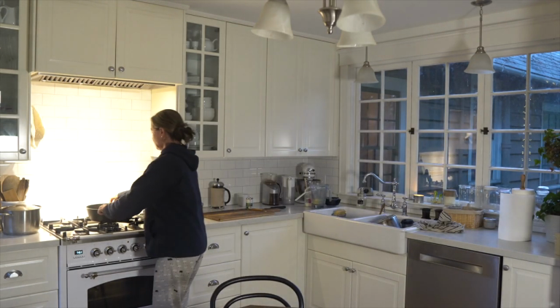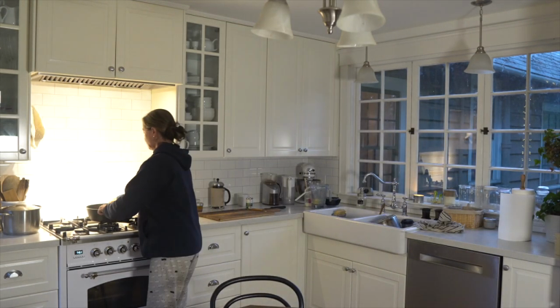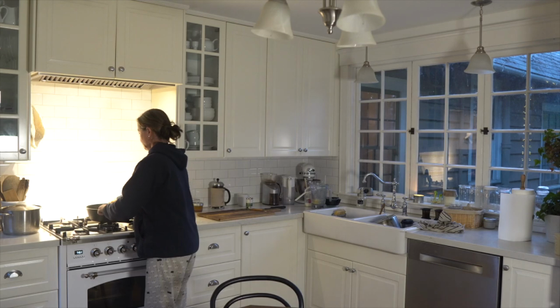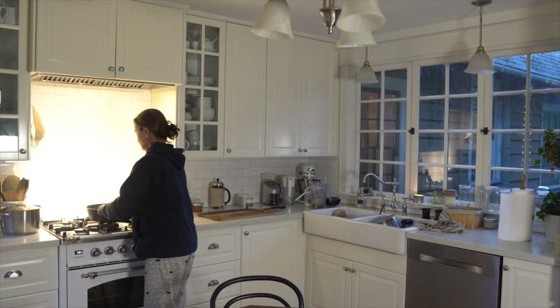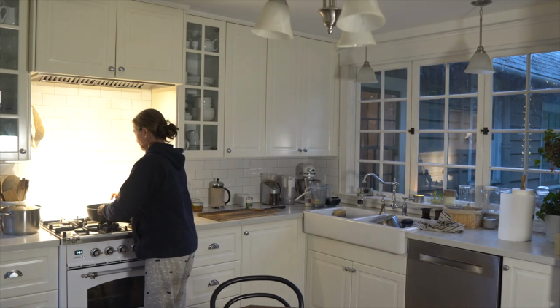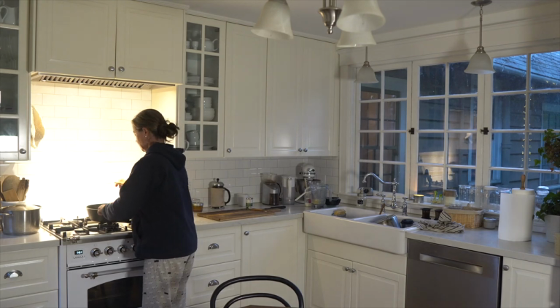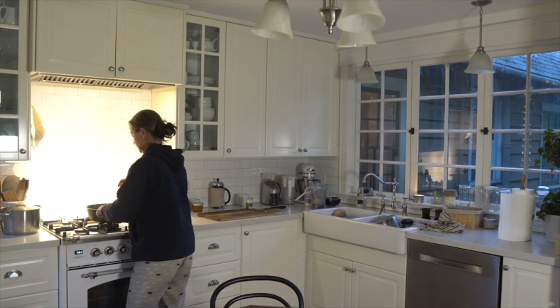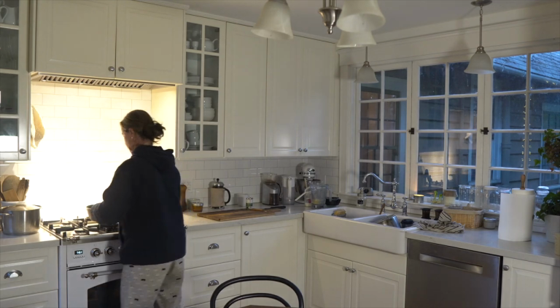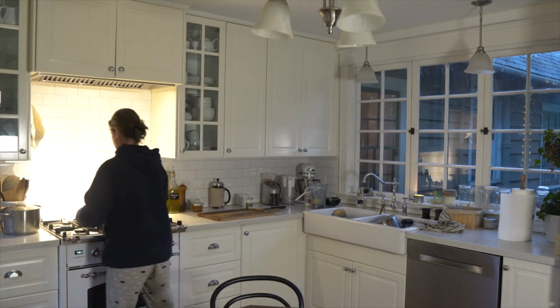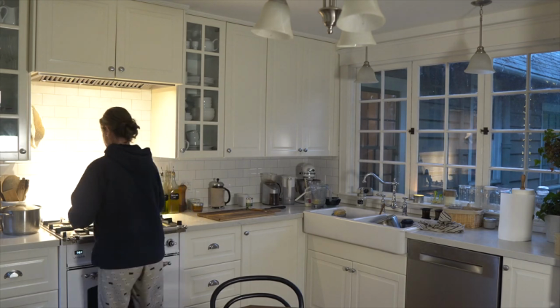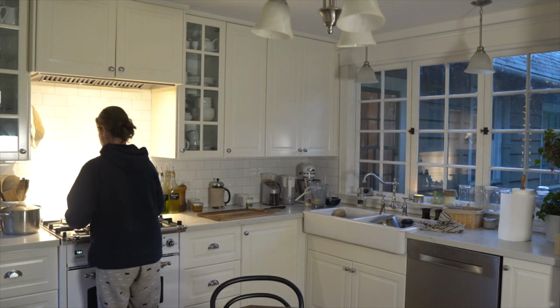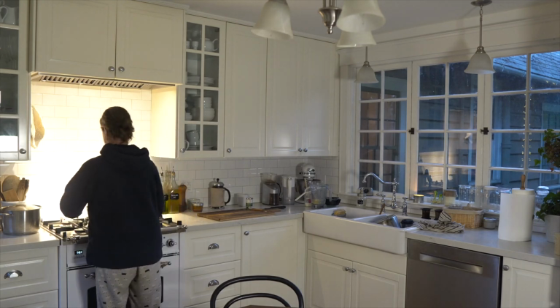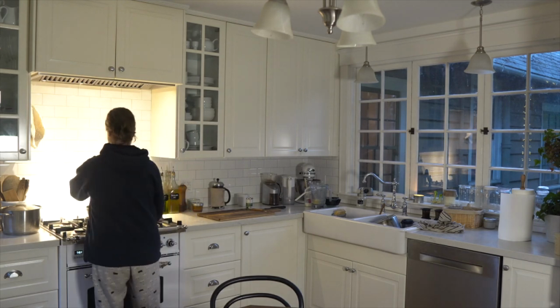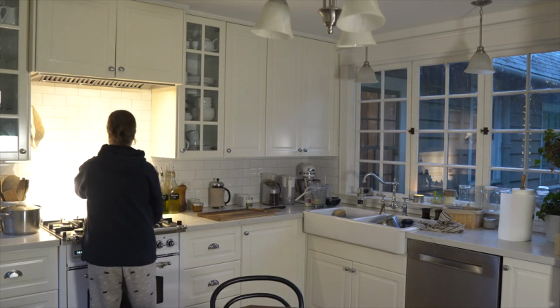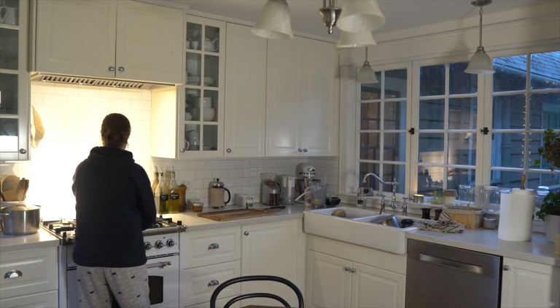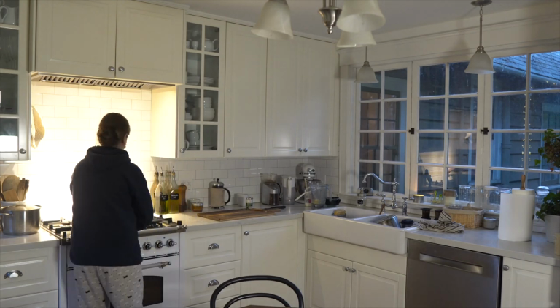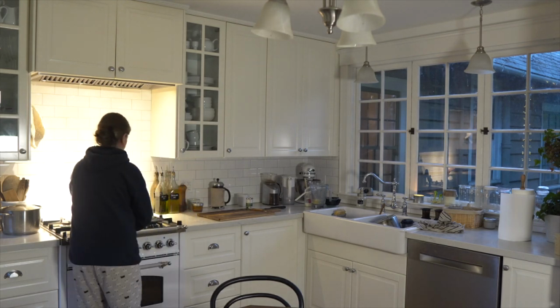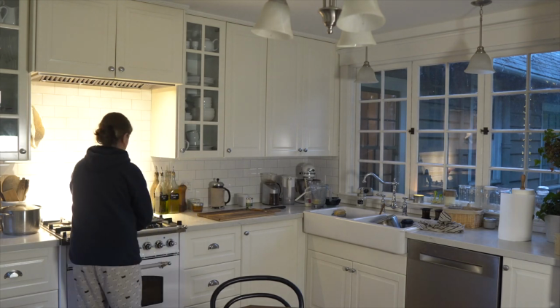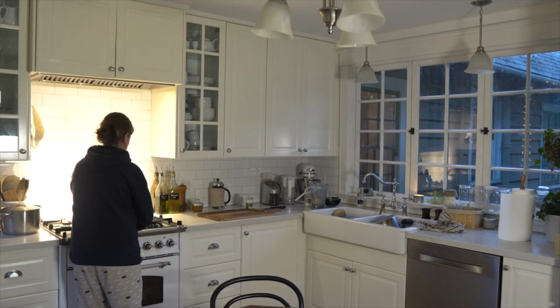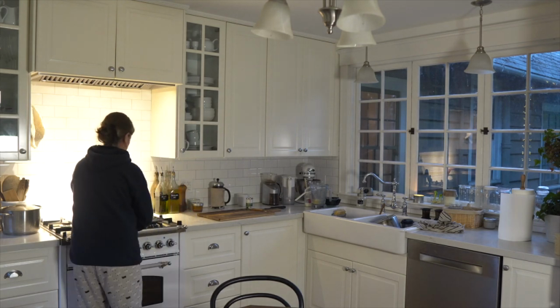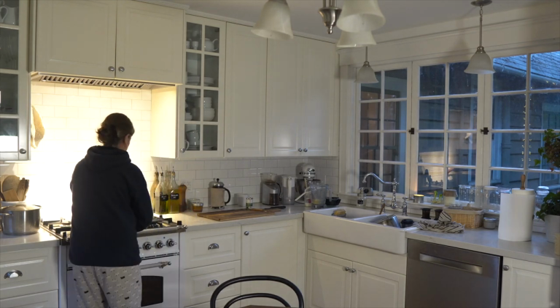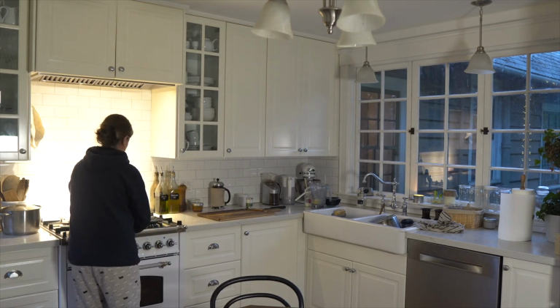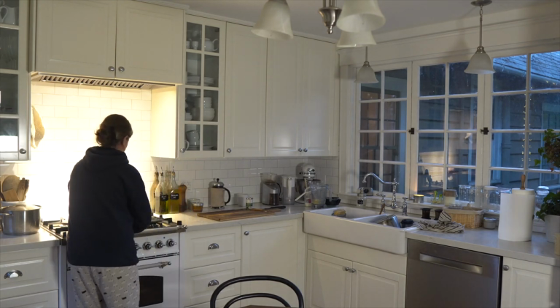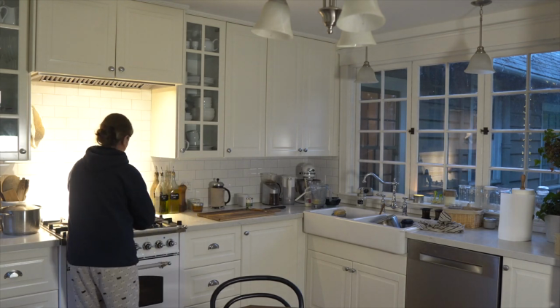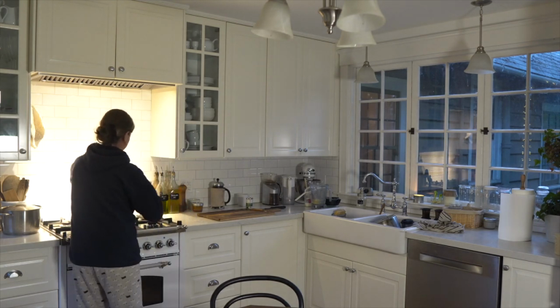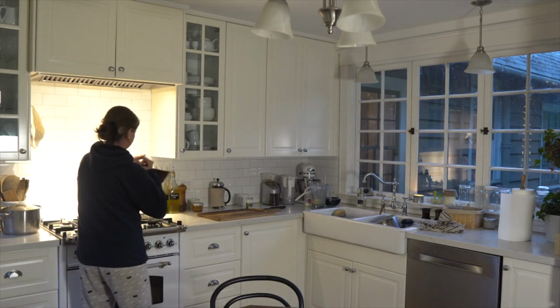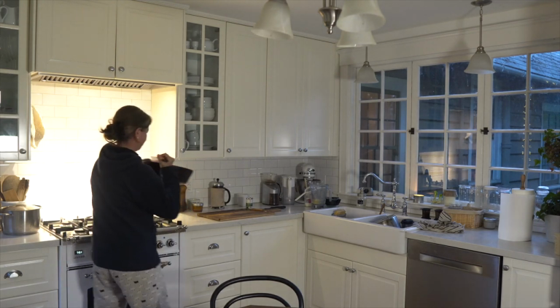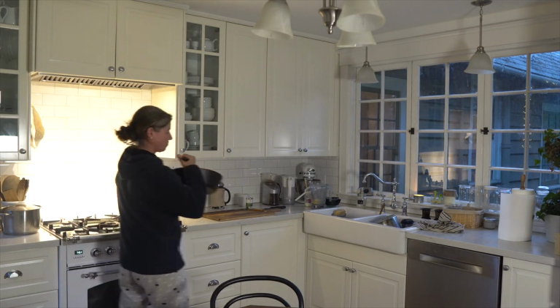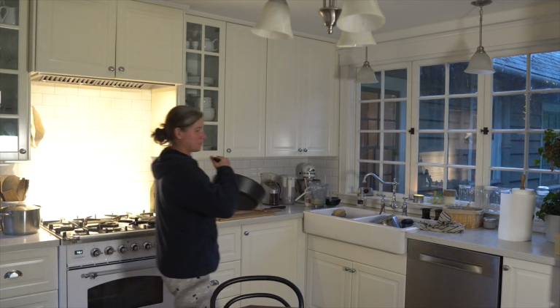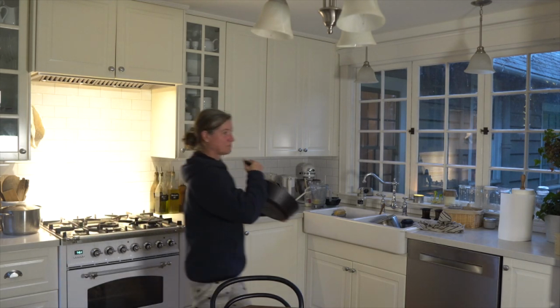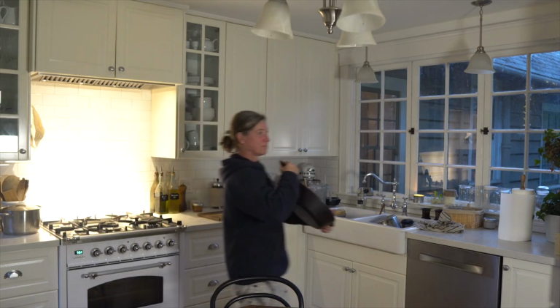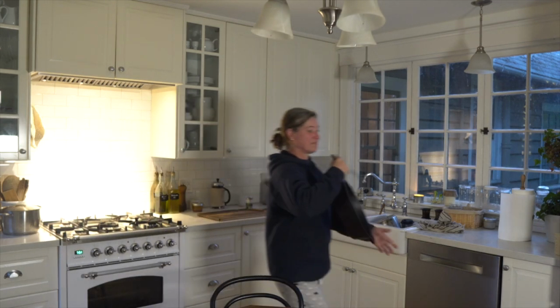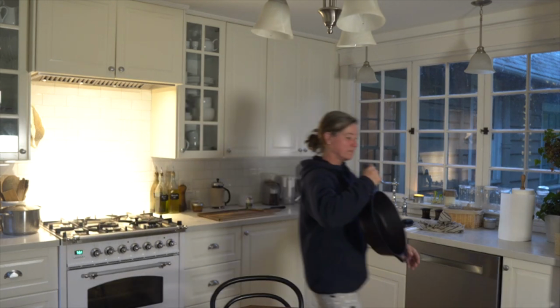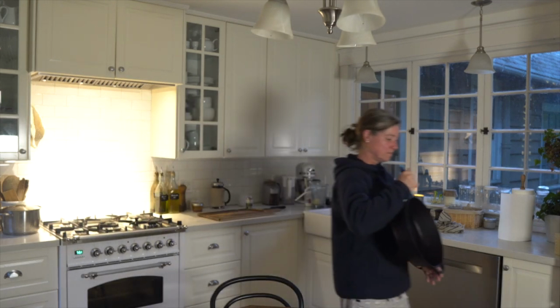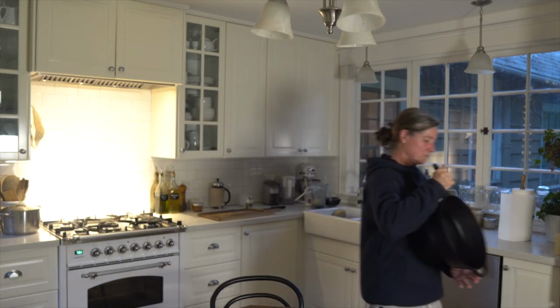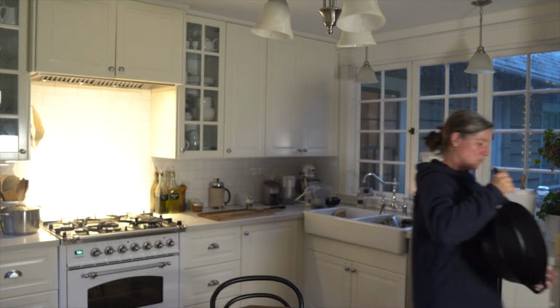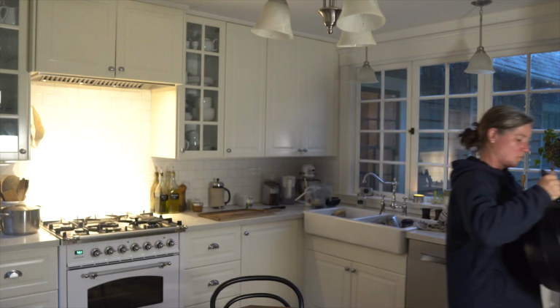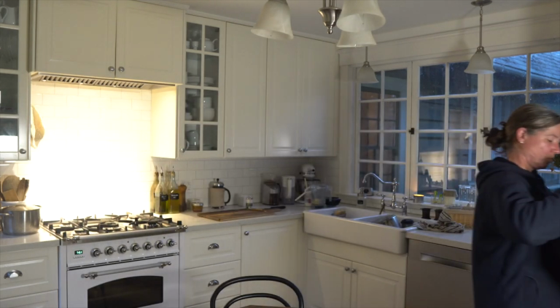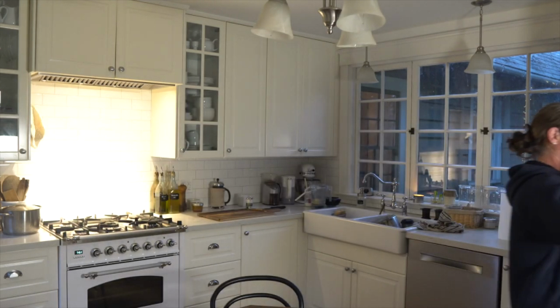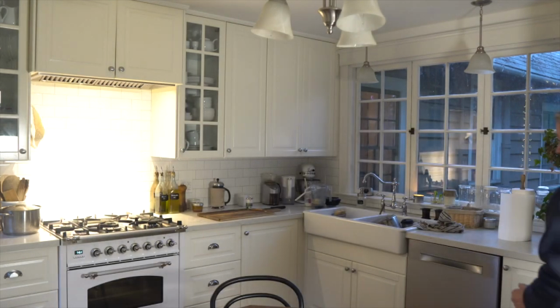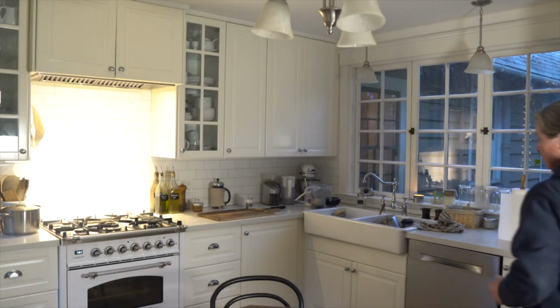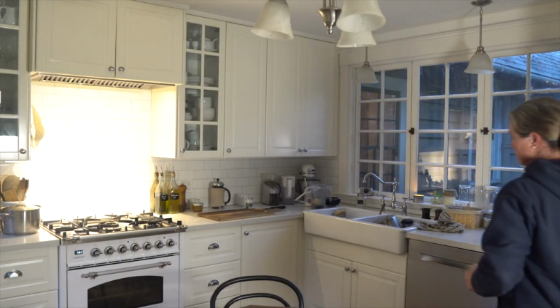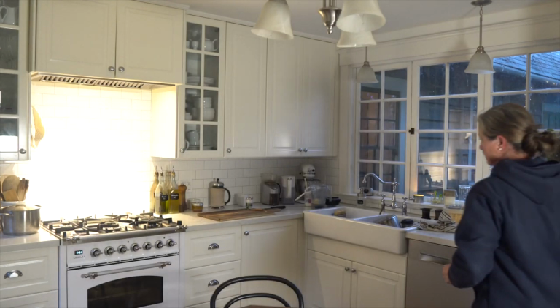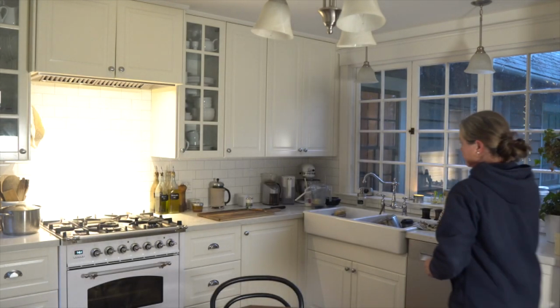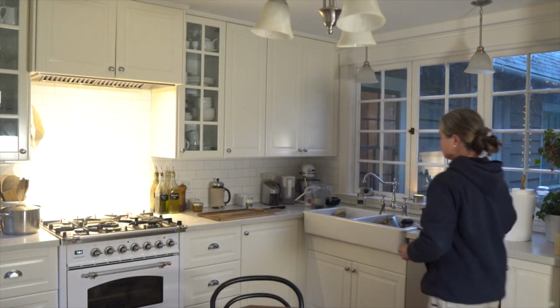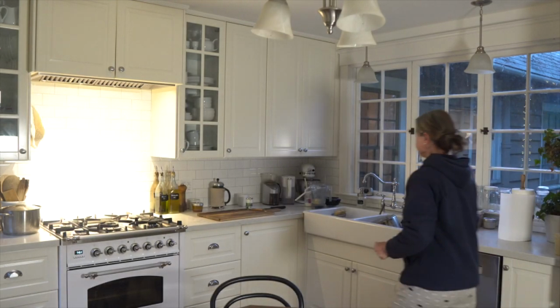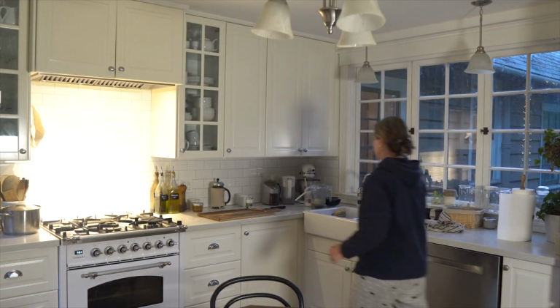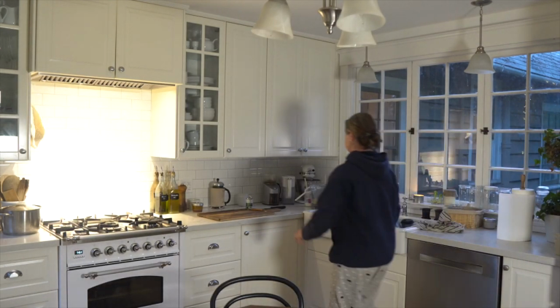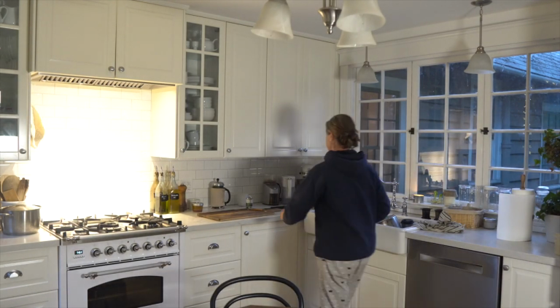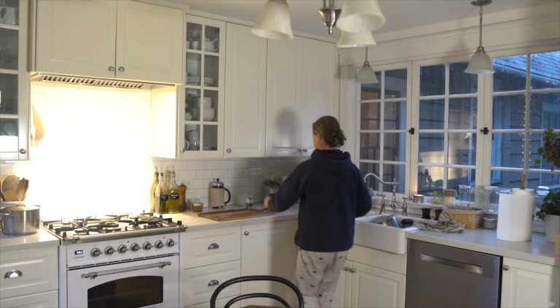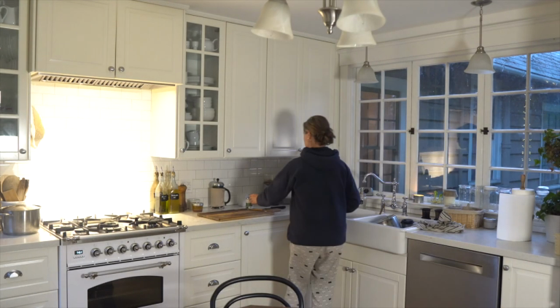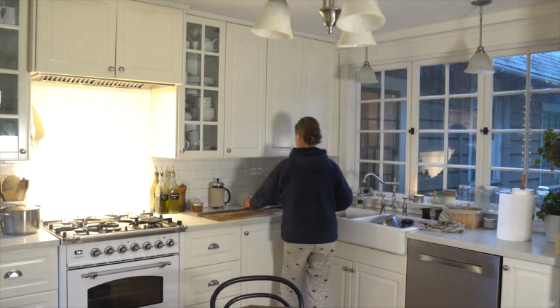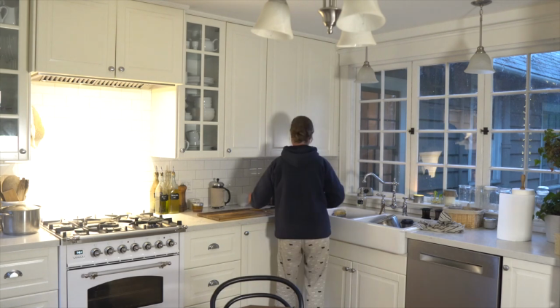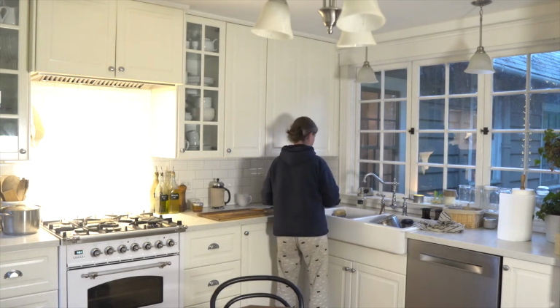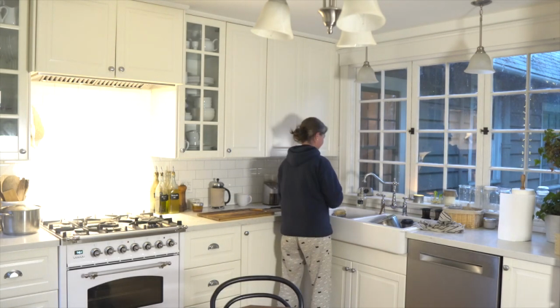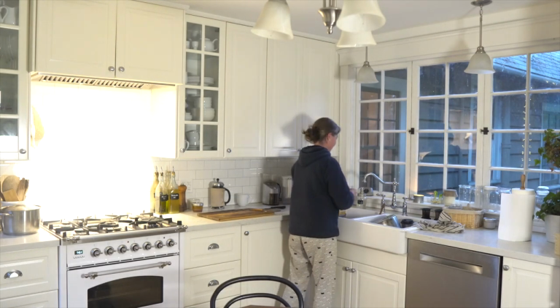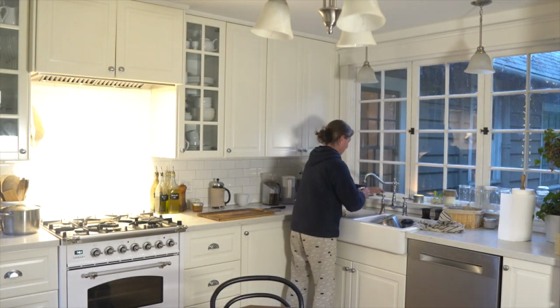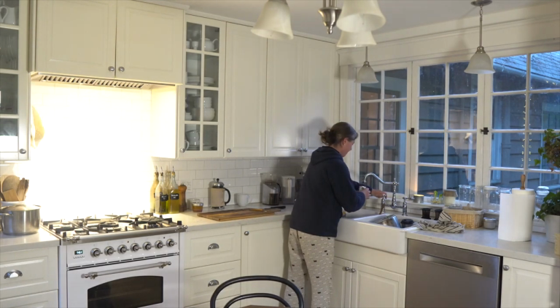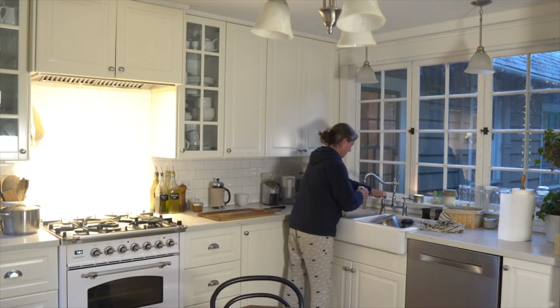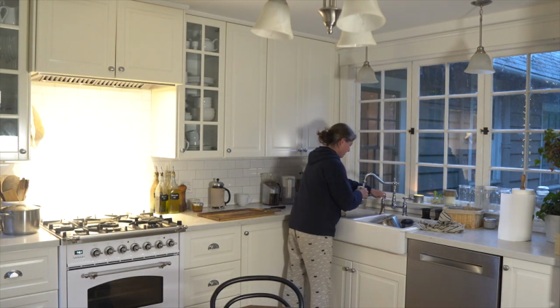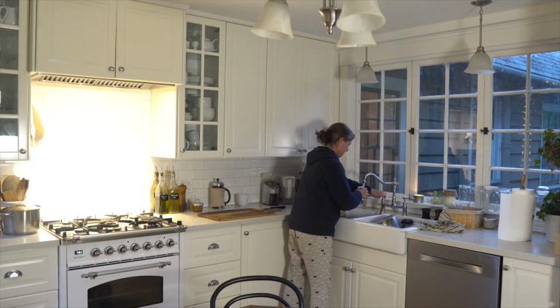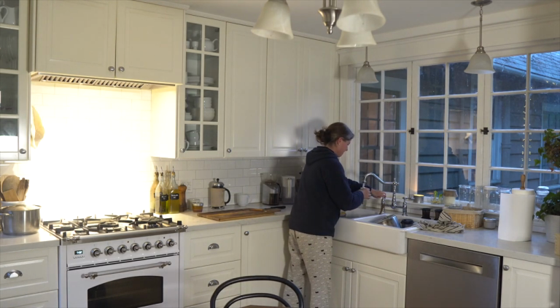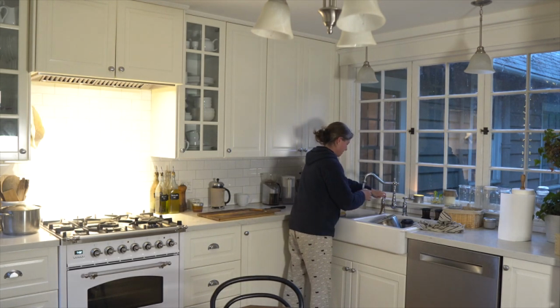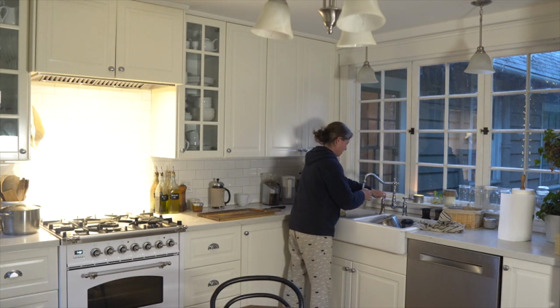The cast iron dutch oven is cool enough to touch, so it goes back to where it hangs on the wall on a rack.